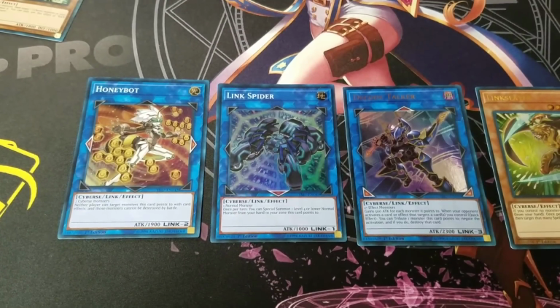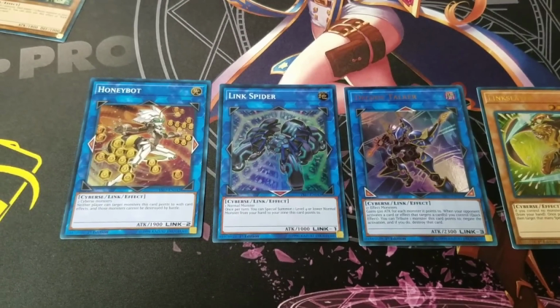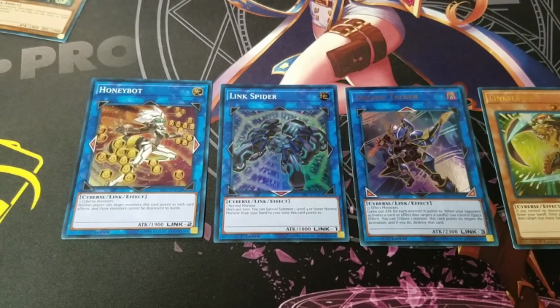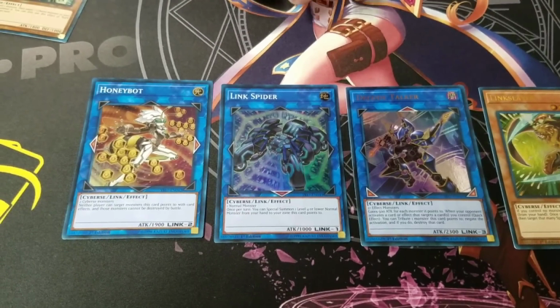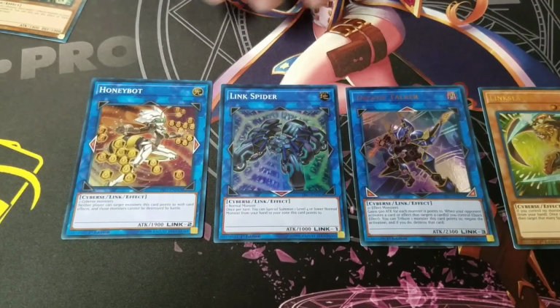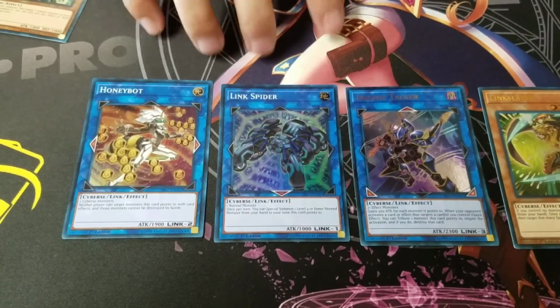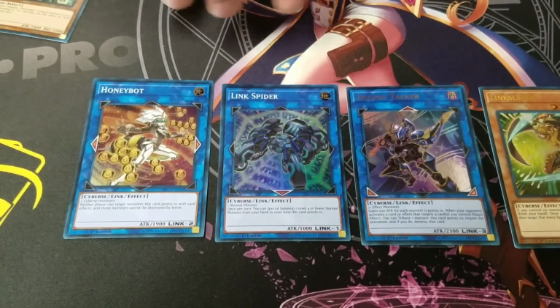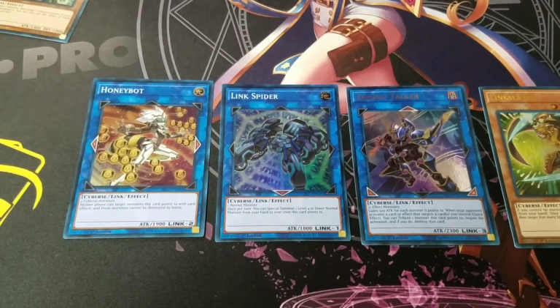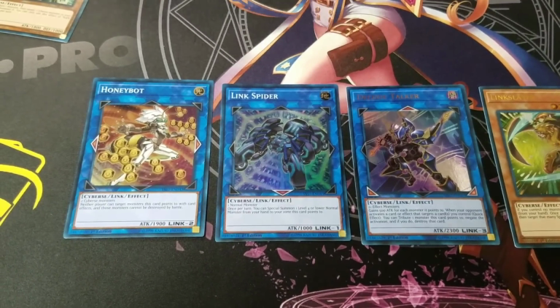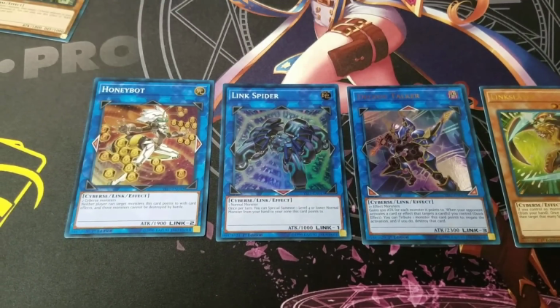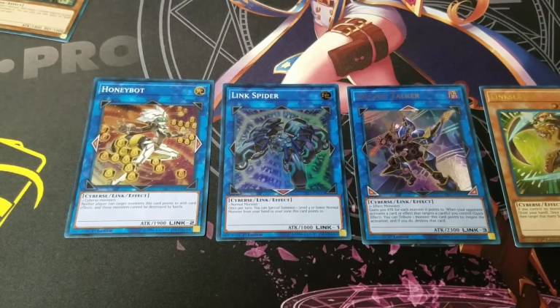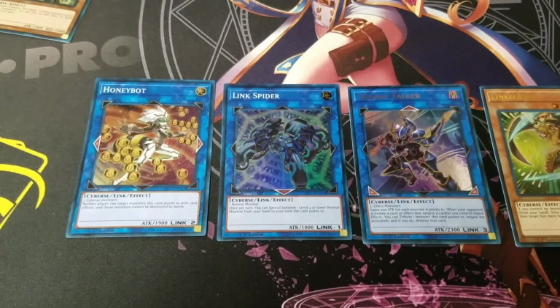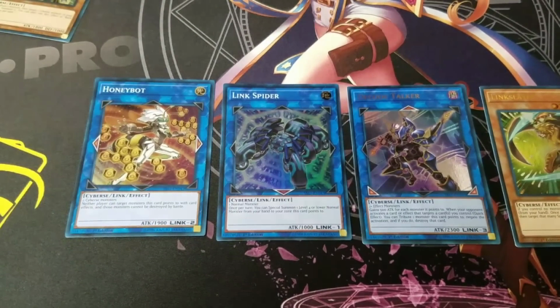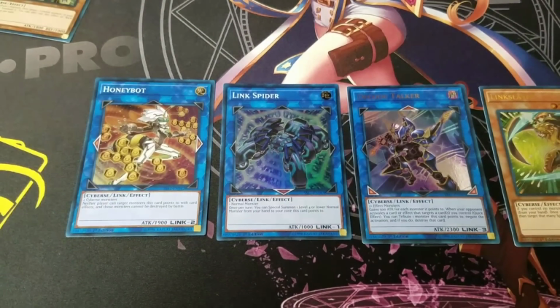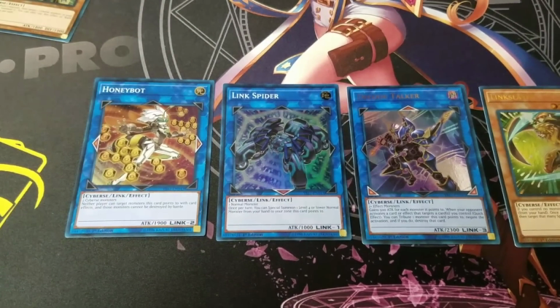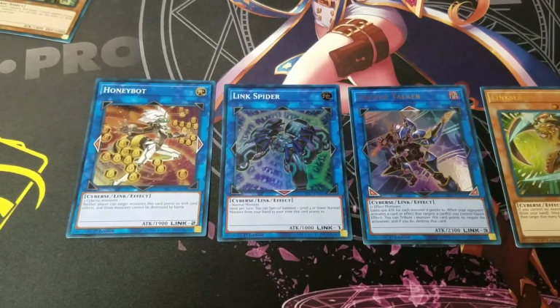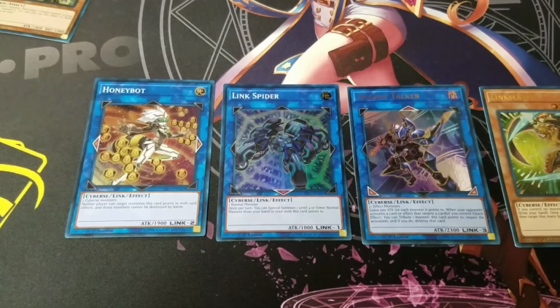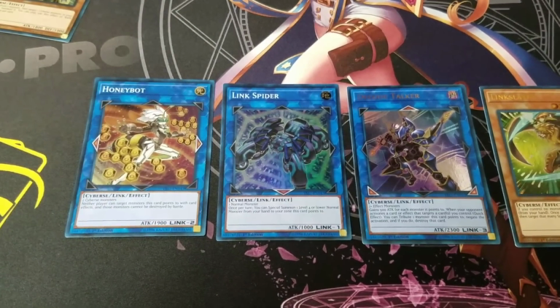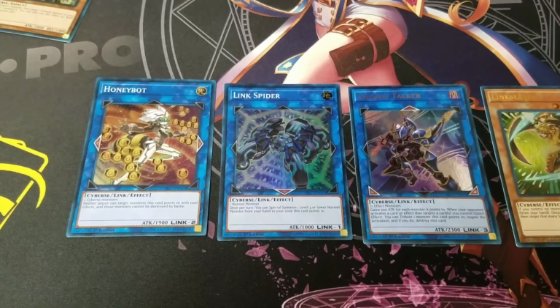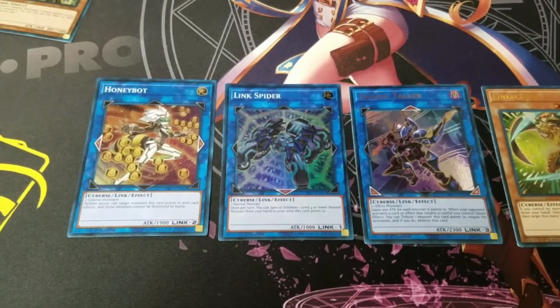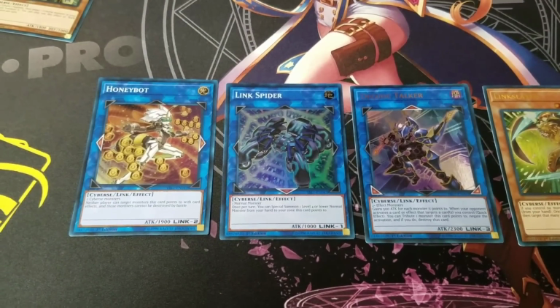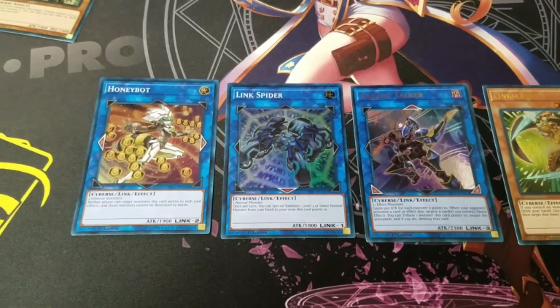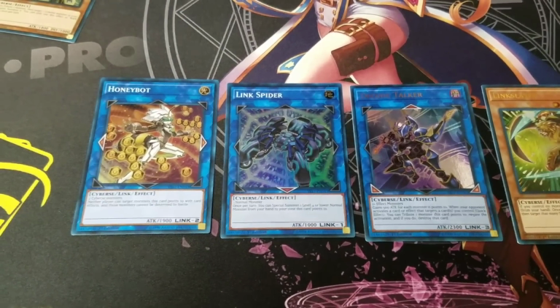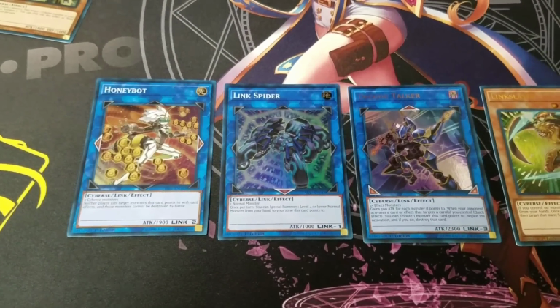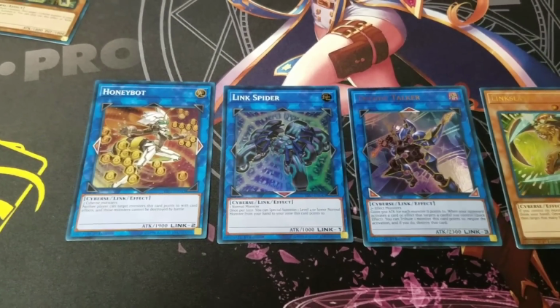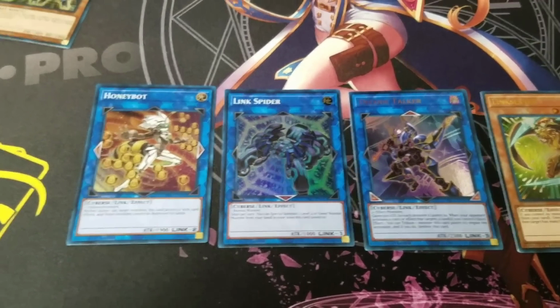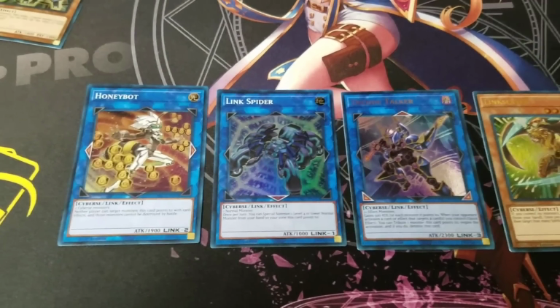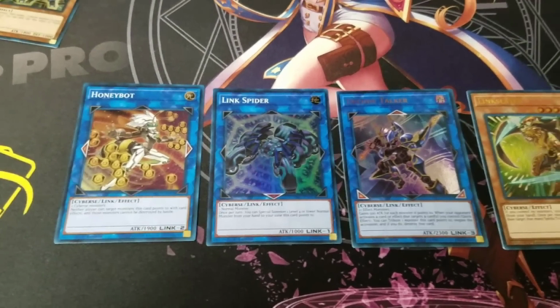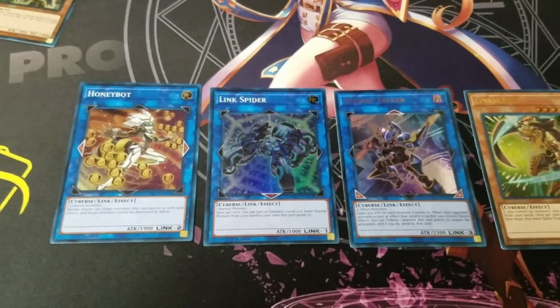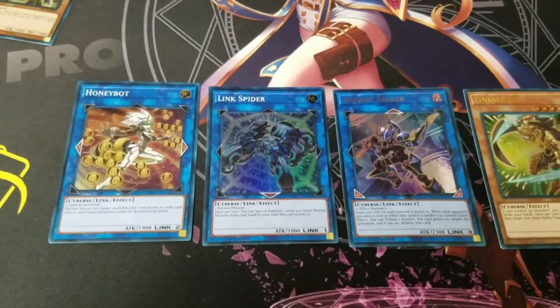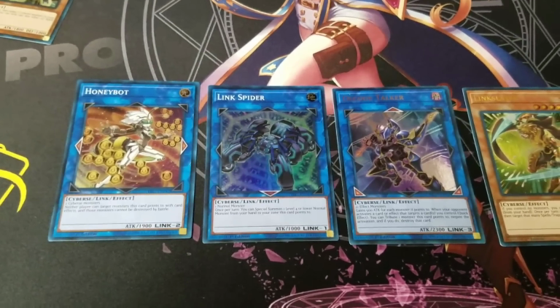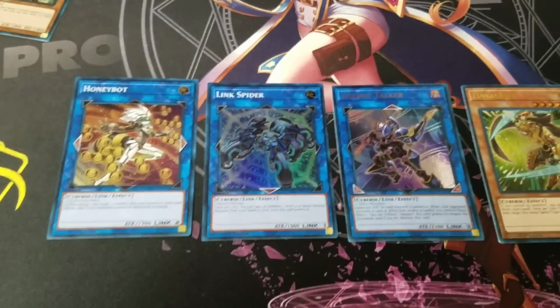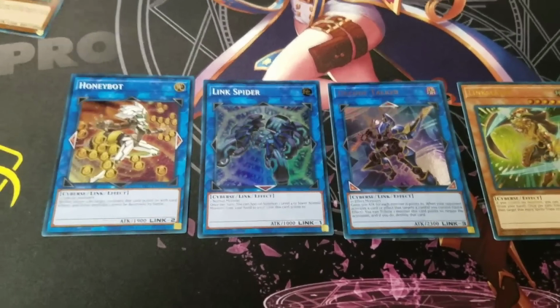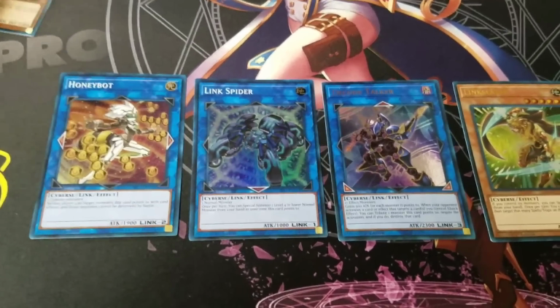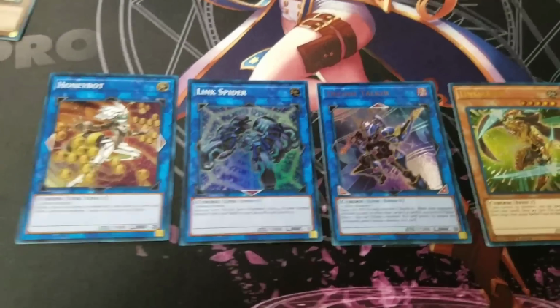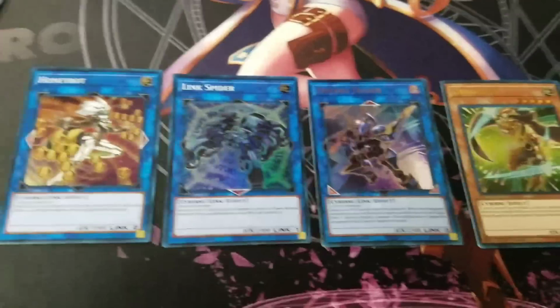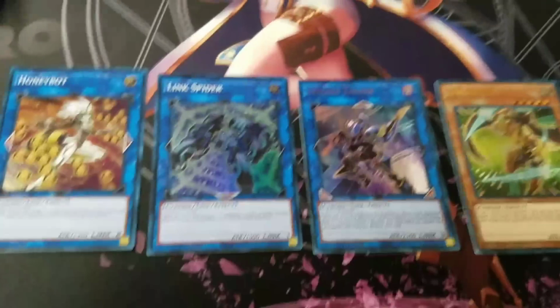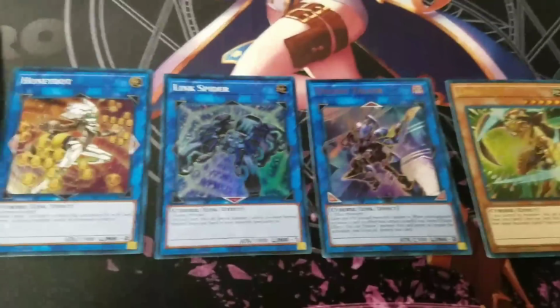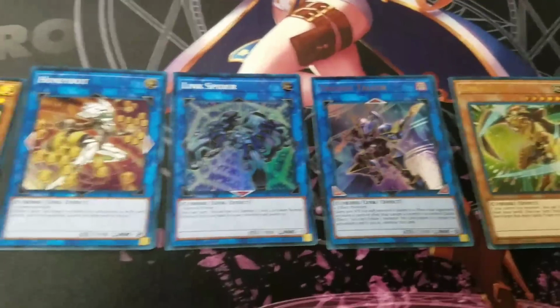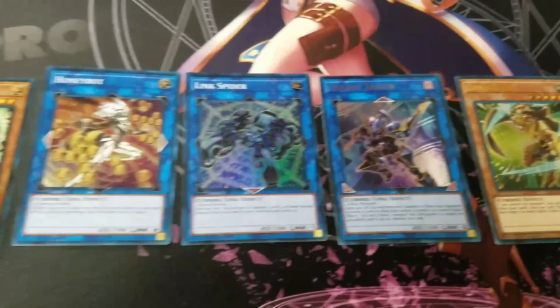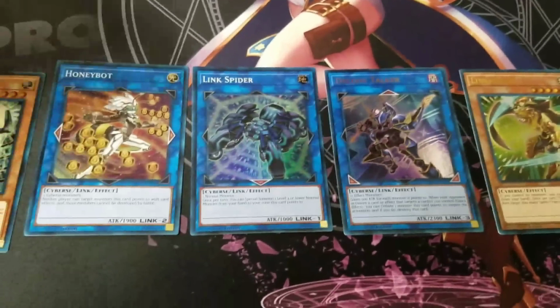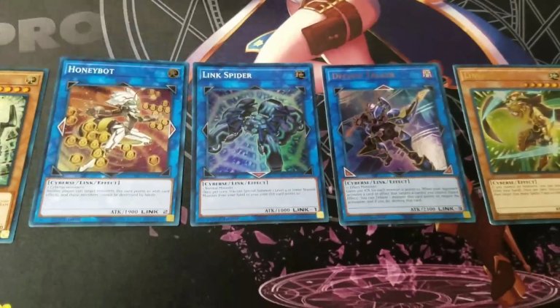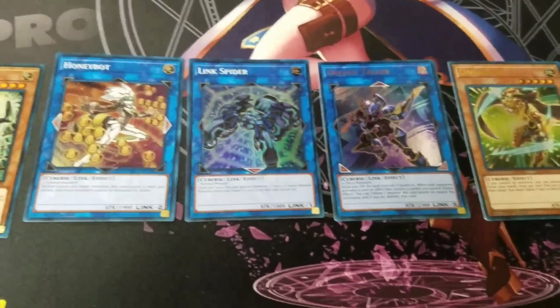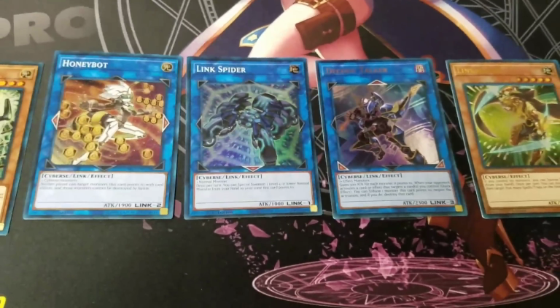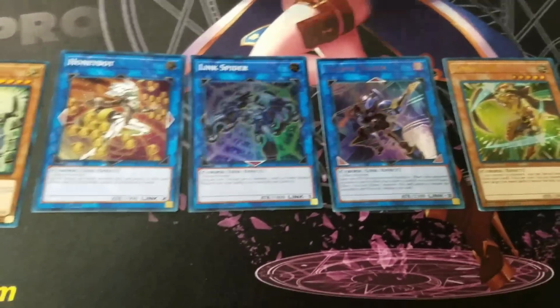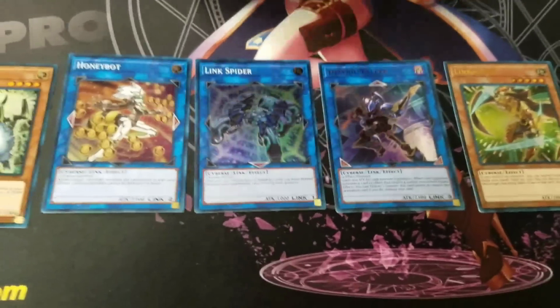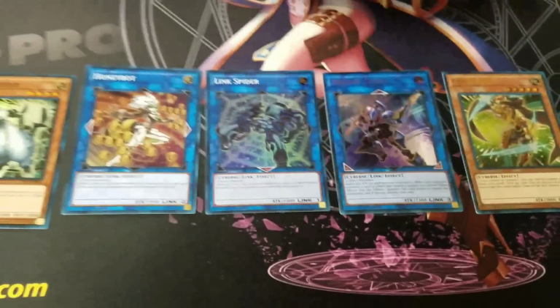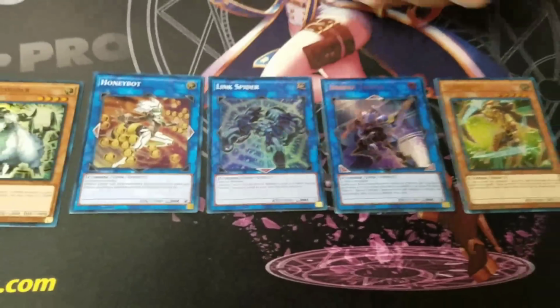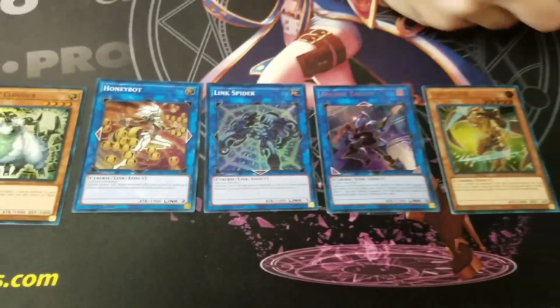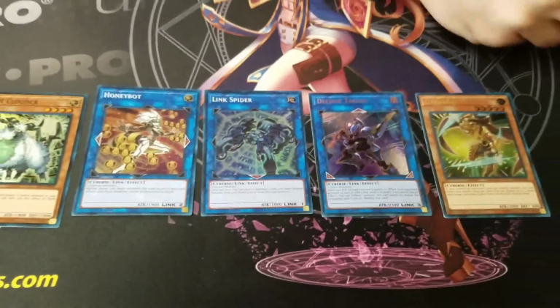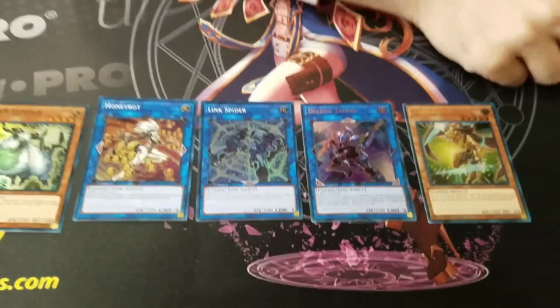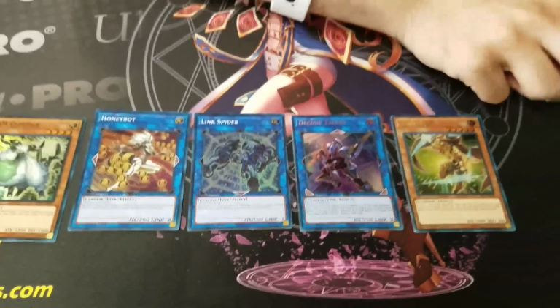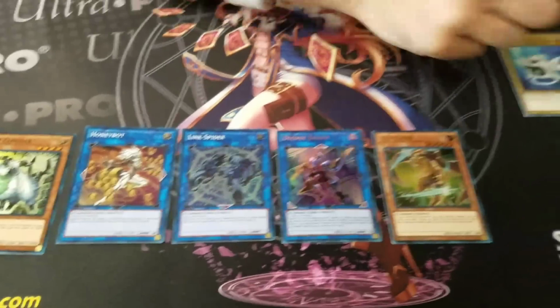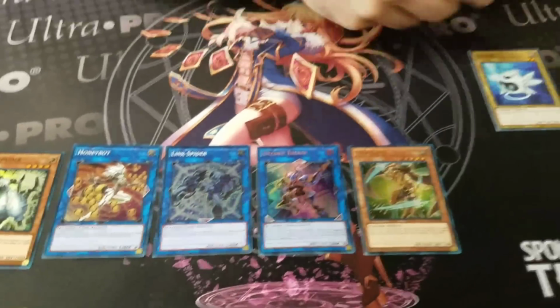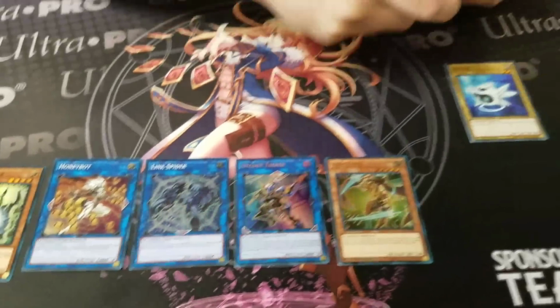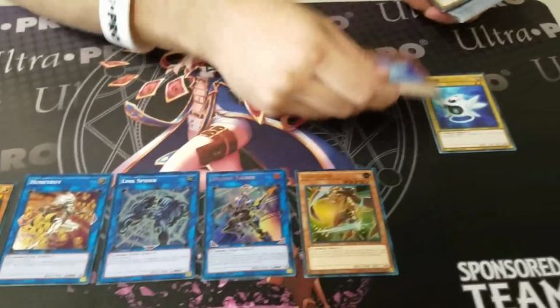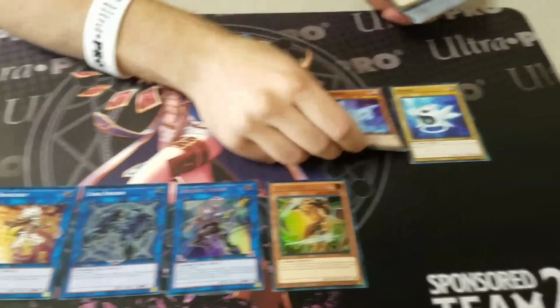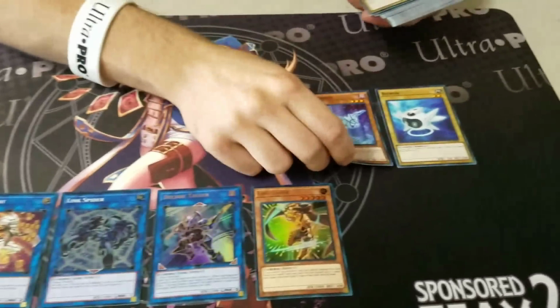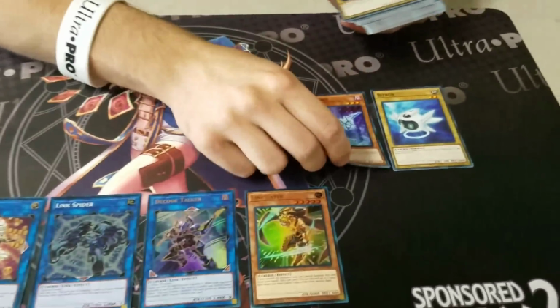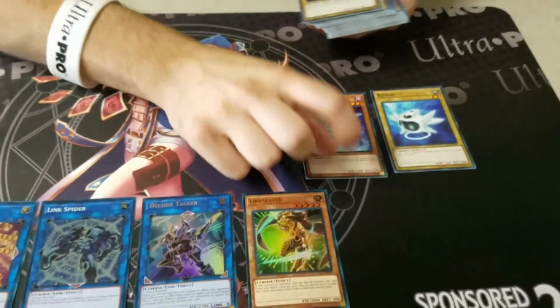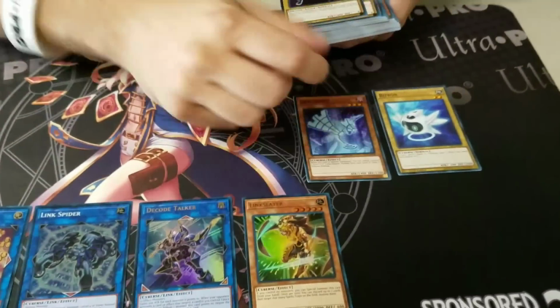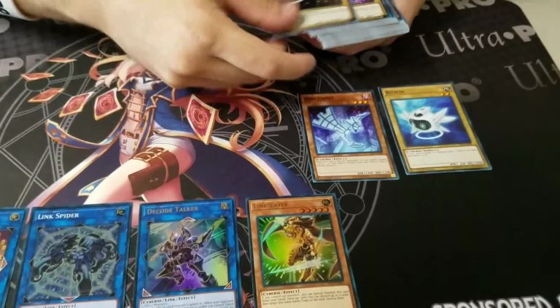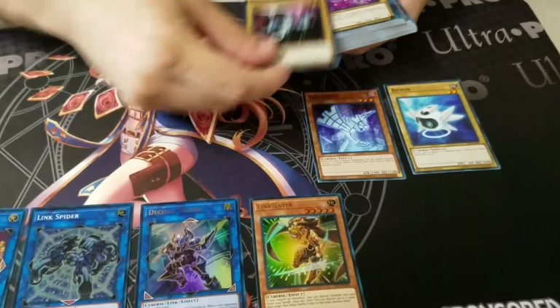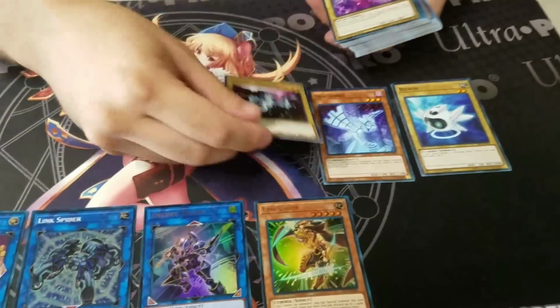But we'll have more coming out next week in the sneak peek for Code of the Duelist — get Firewall Dragon and all the other powerful ones, along with some of the more commons.